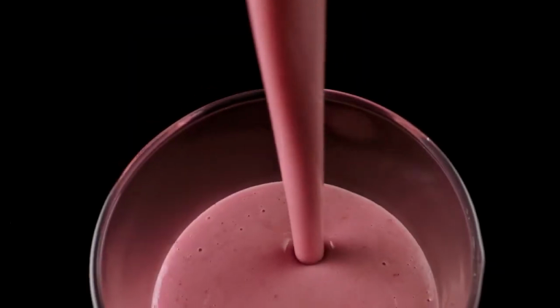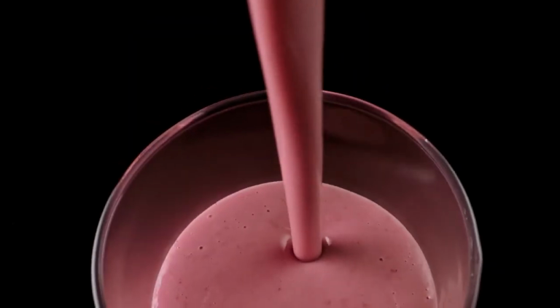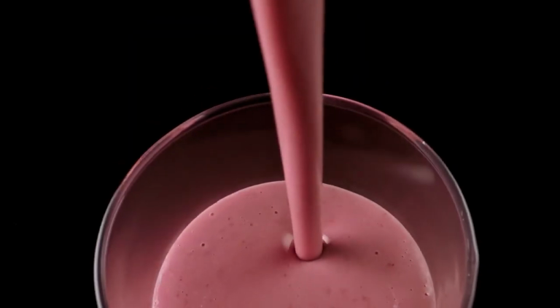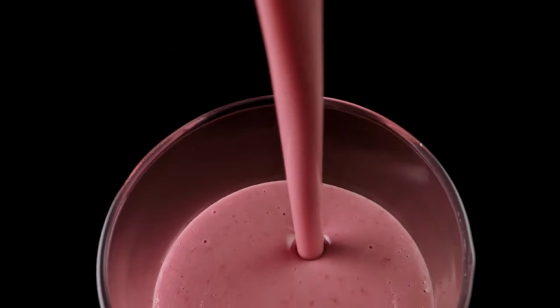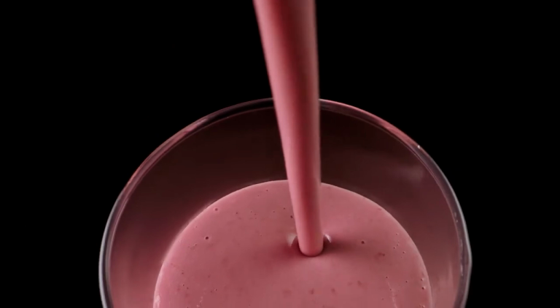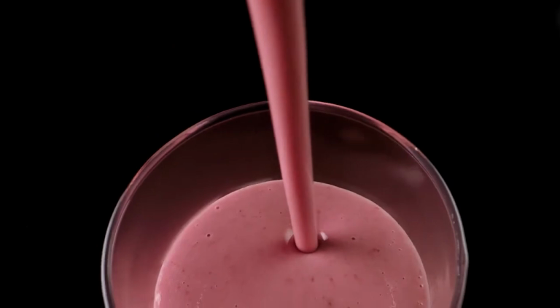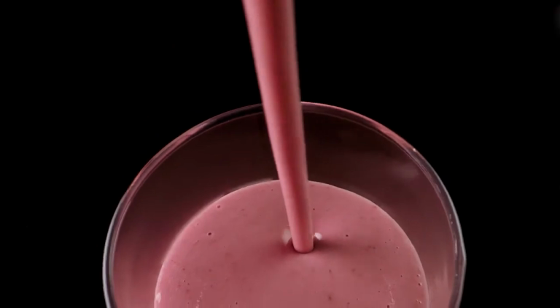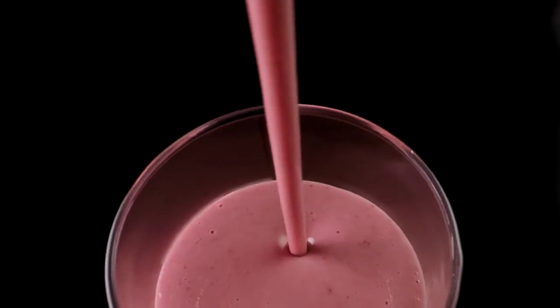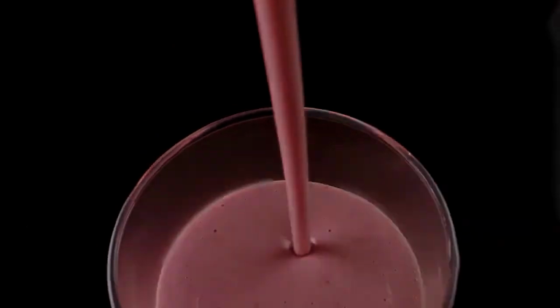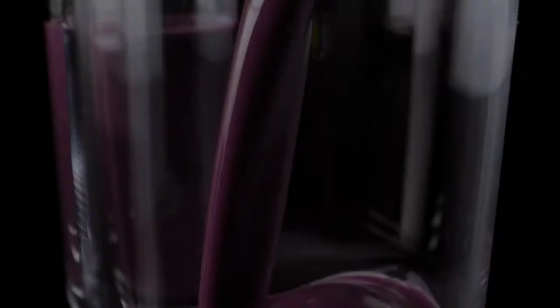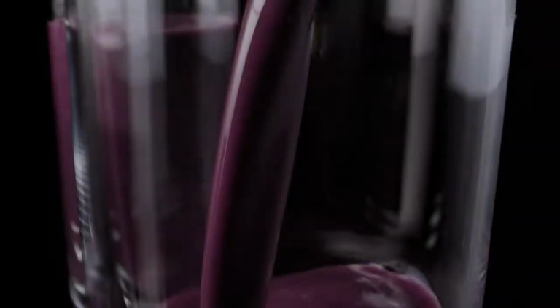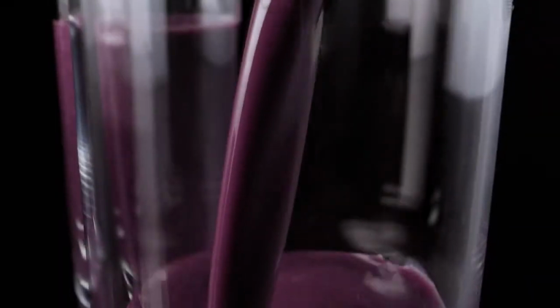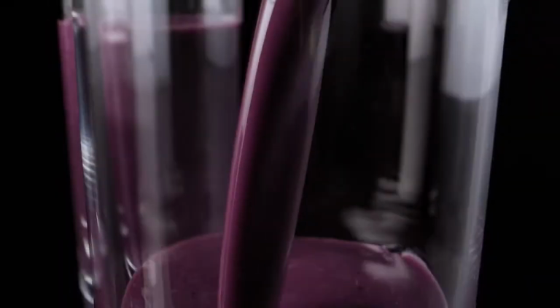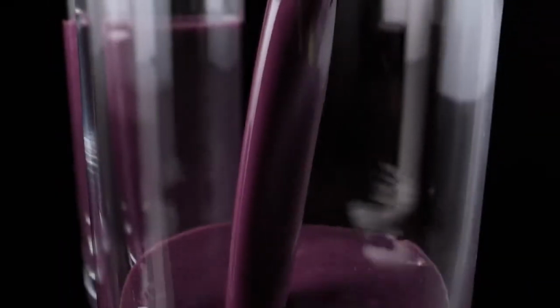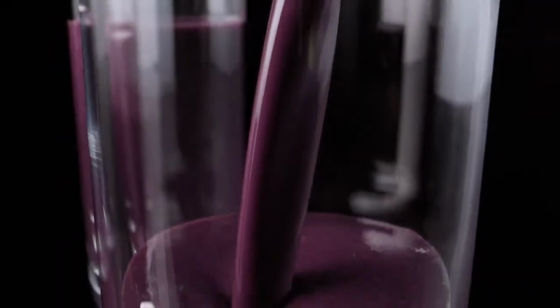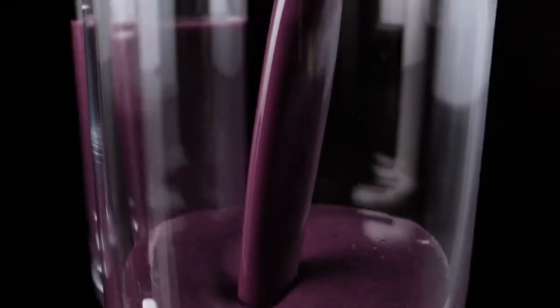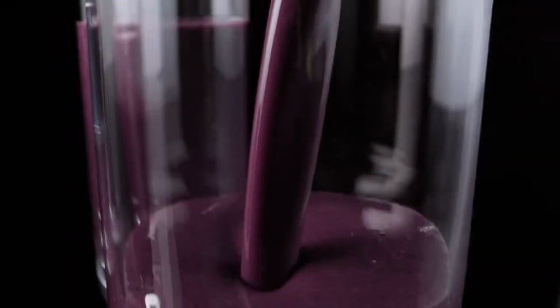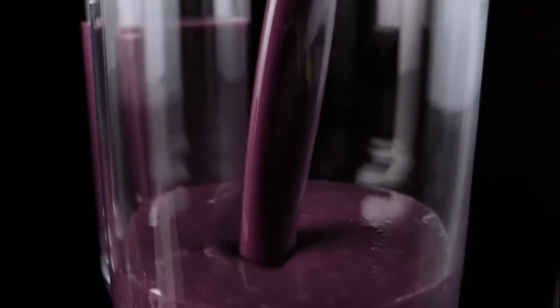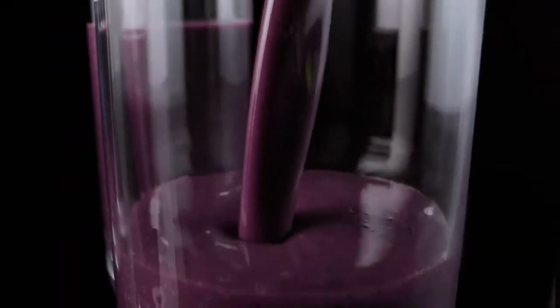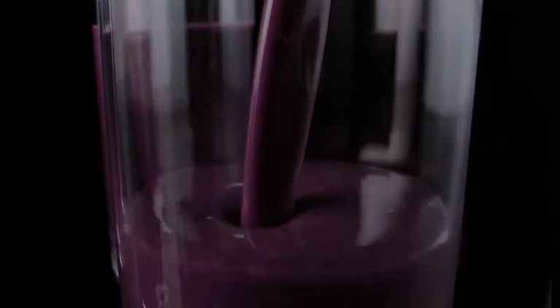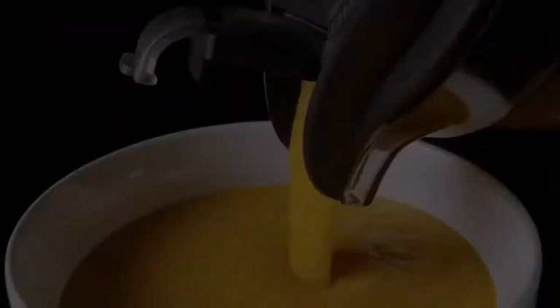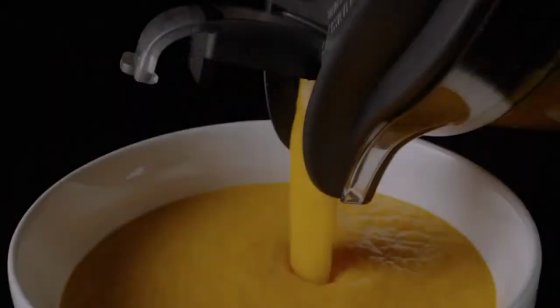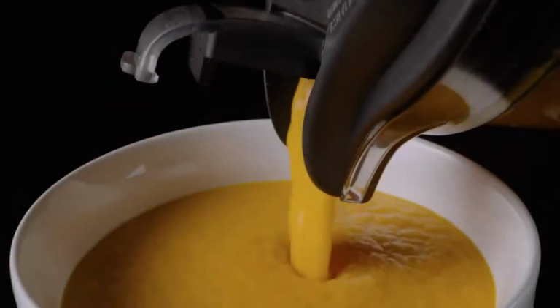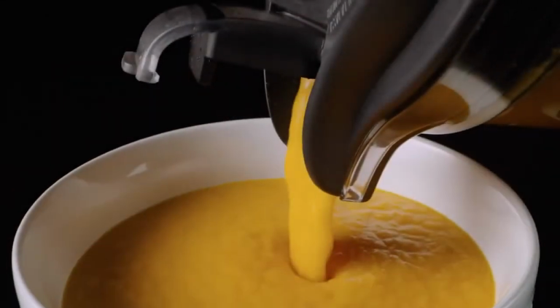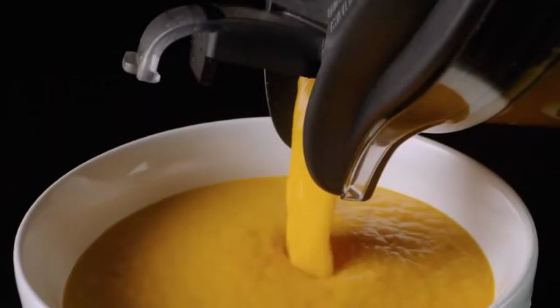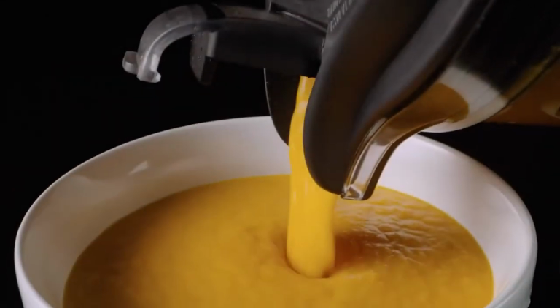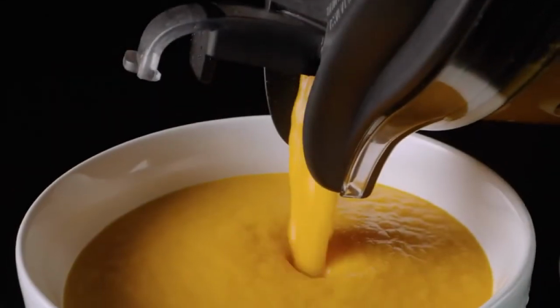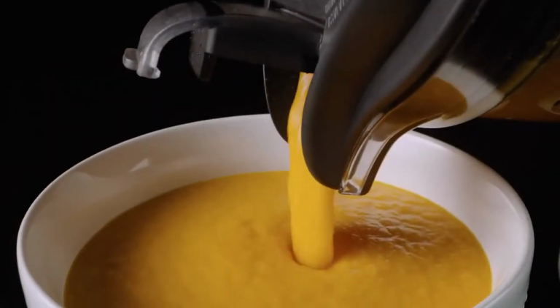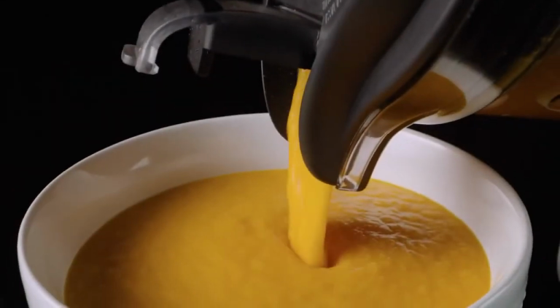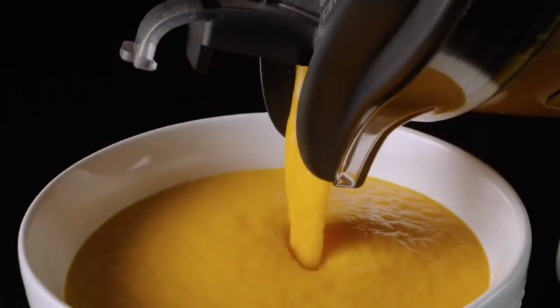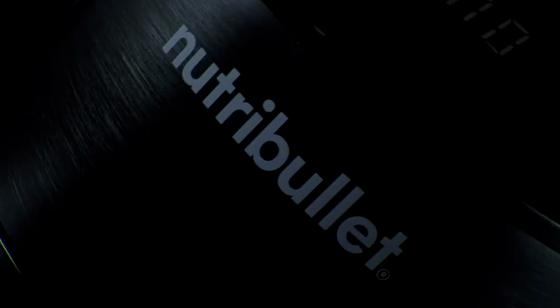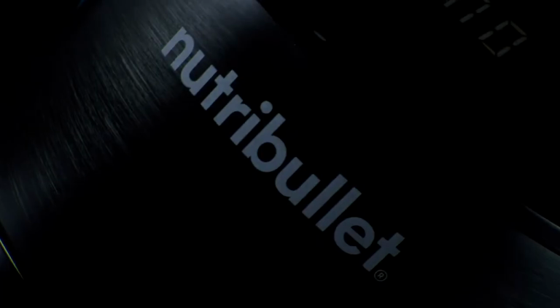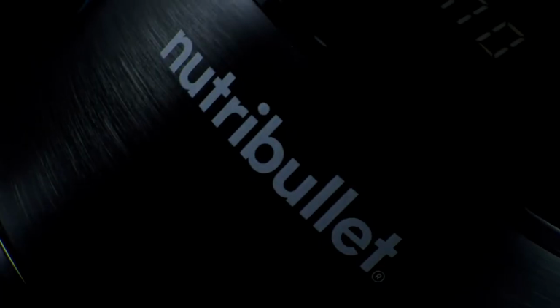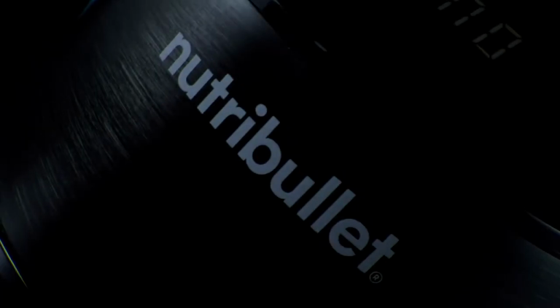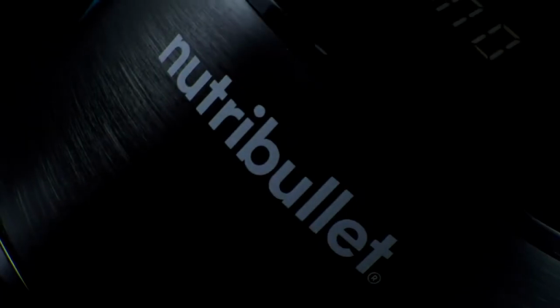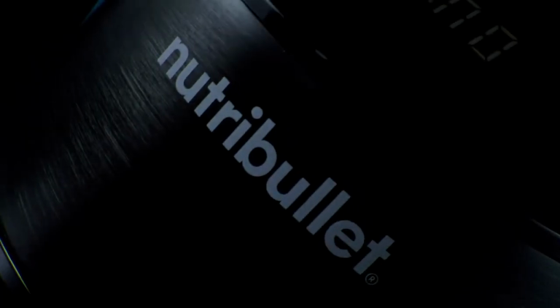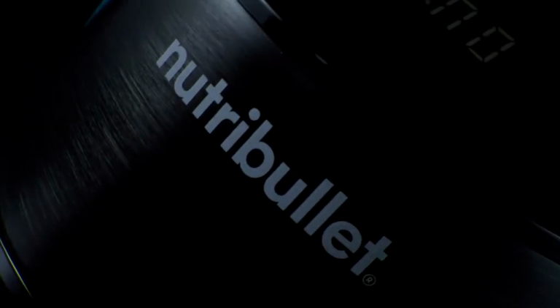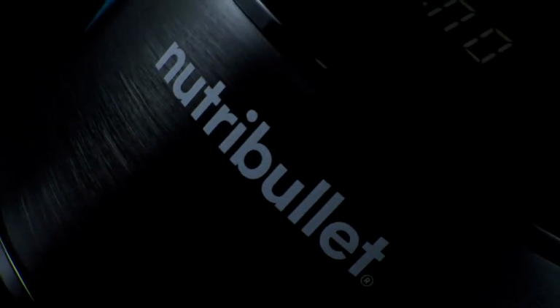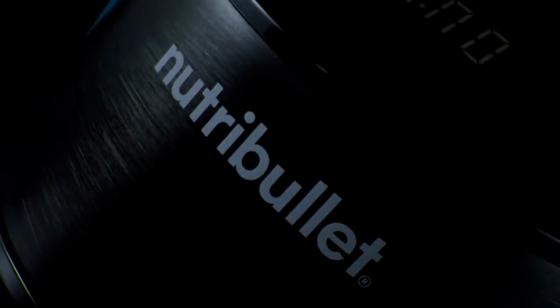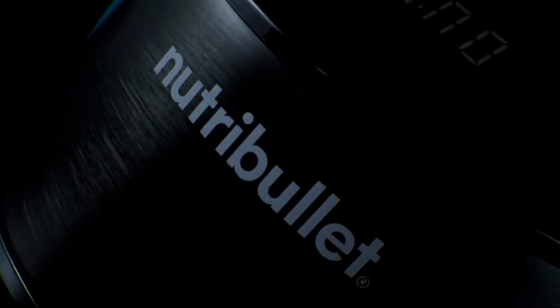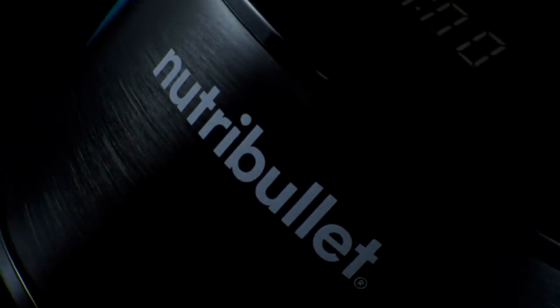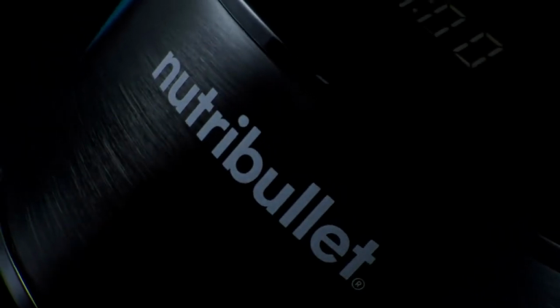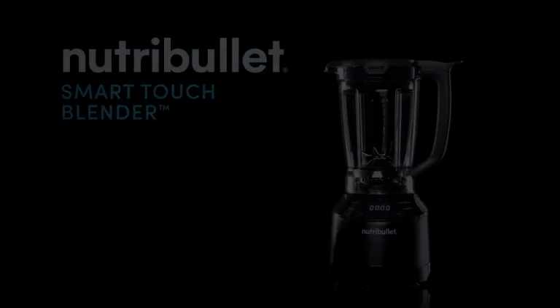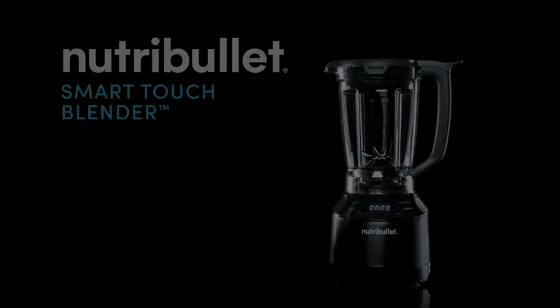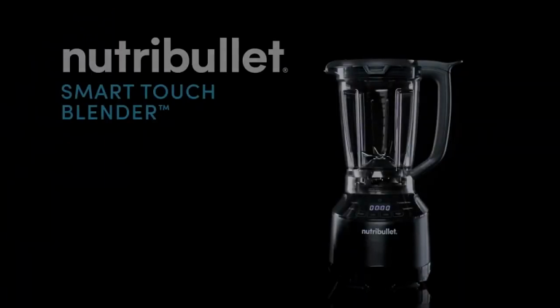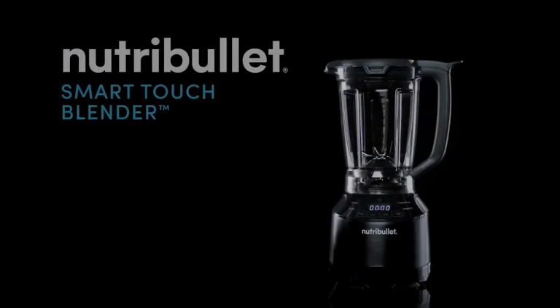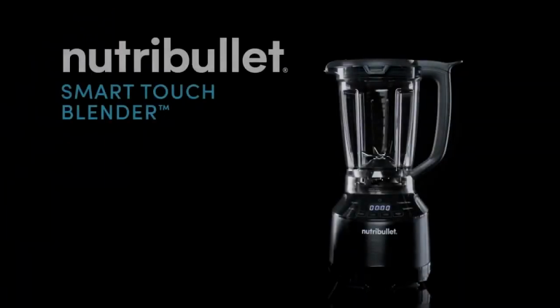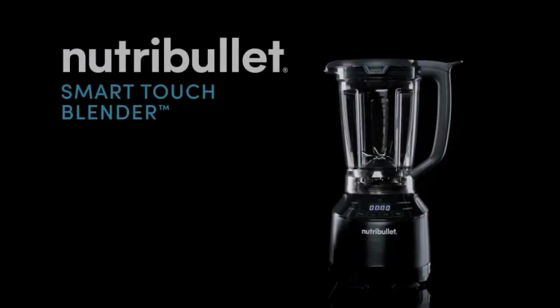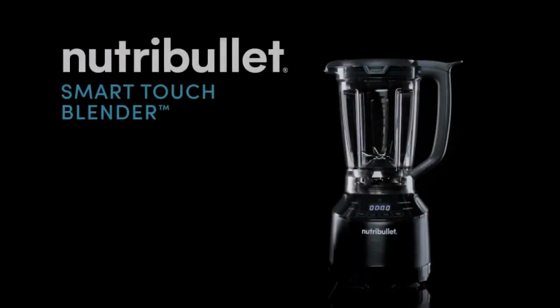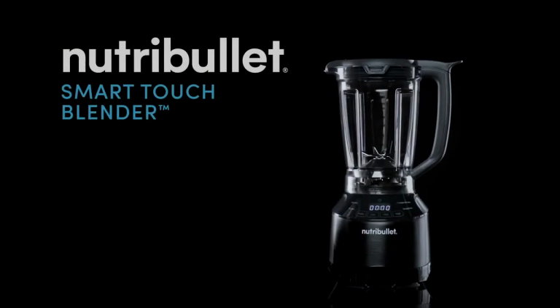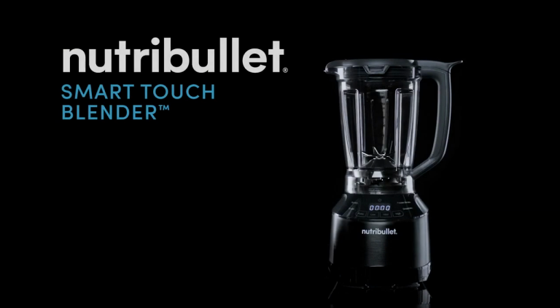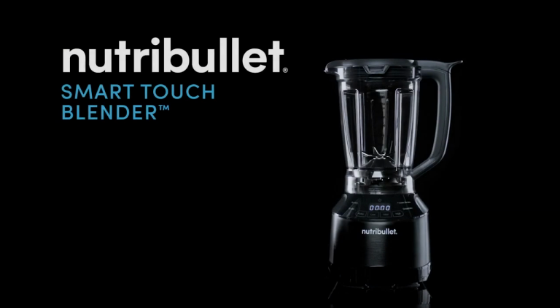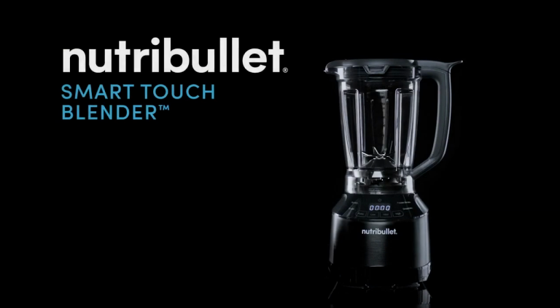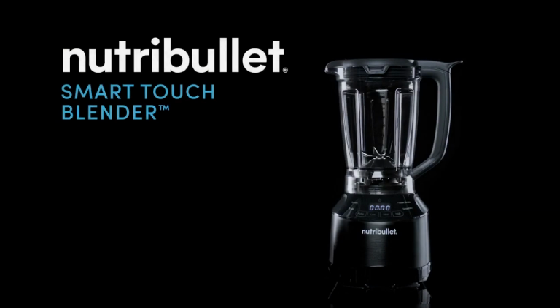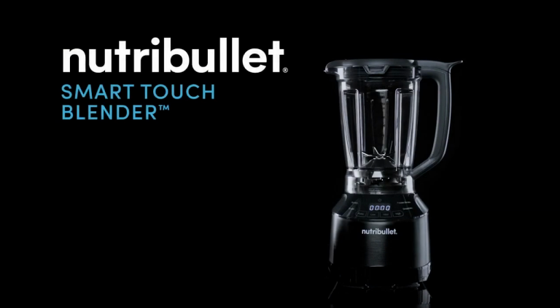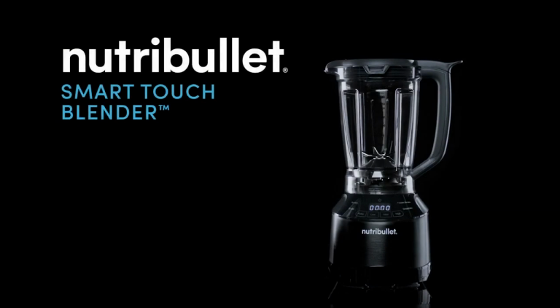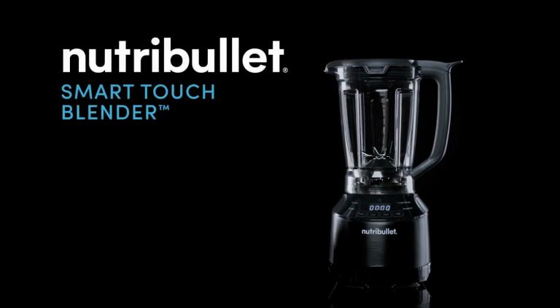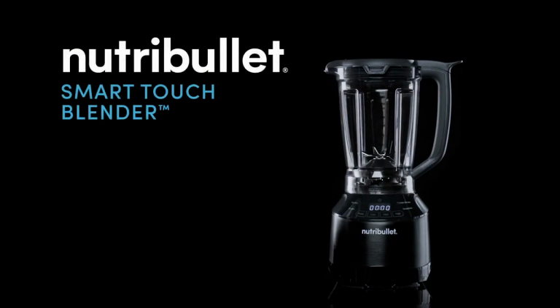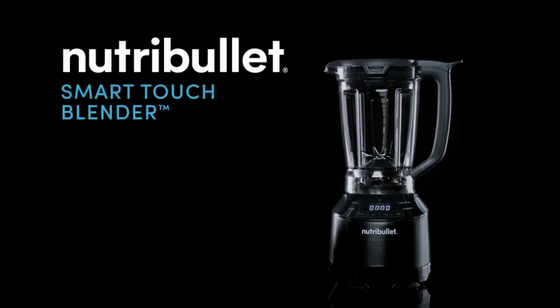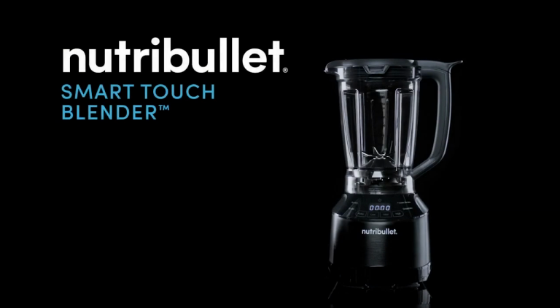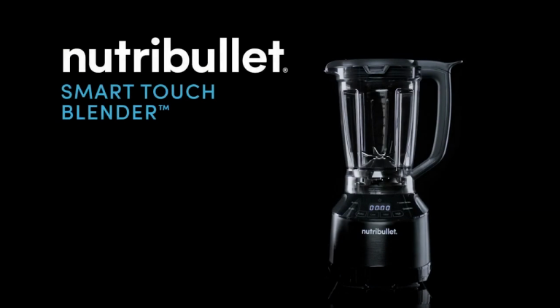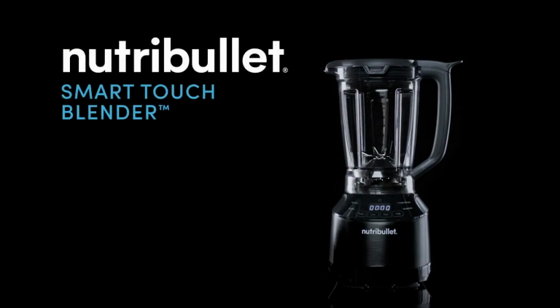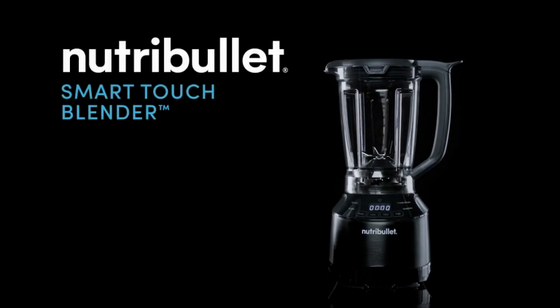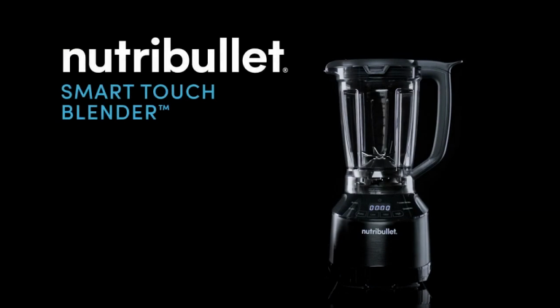Precise nutrition is just a touch away. Blend smarter. The Nutribullet Smart Touch Blender.